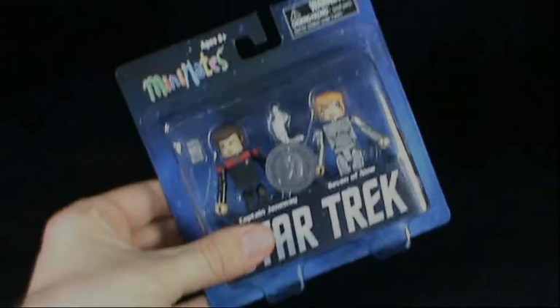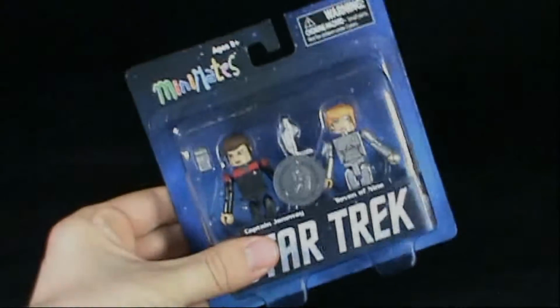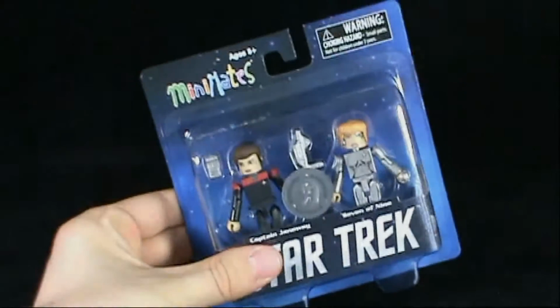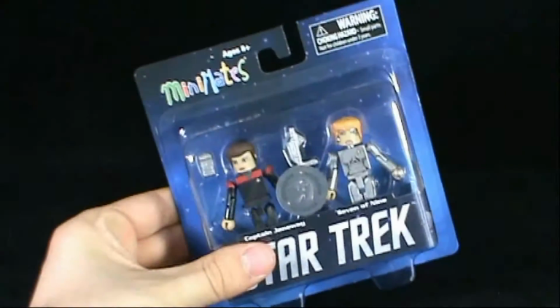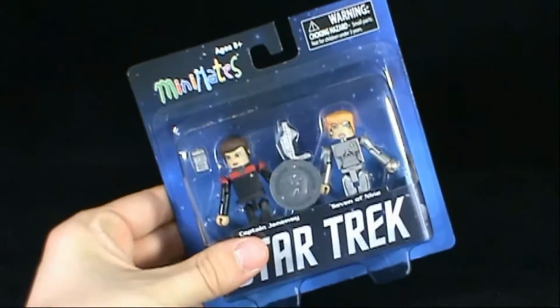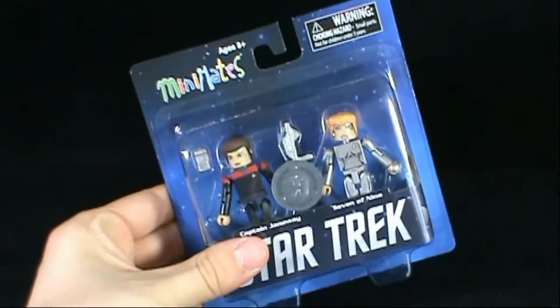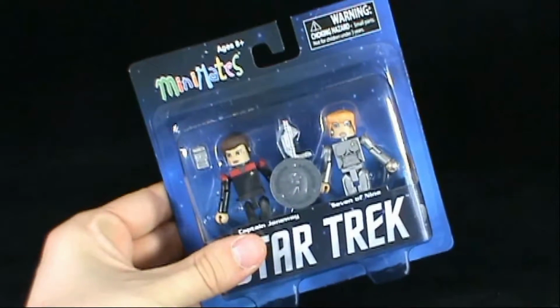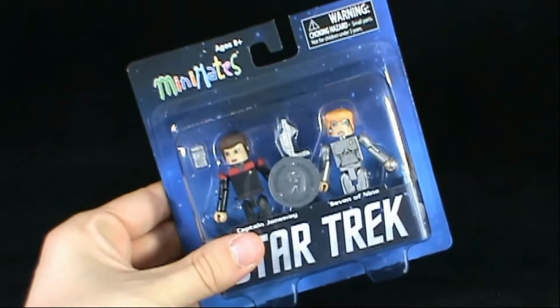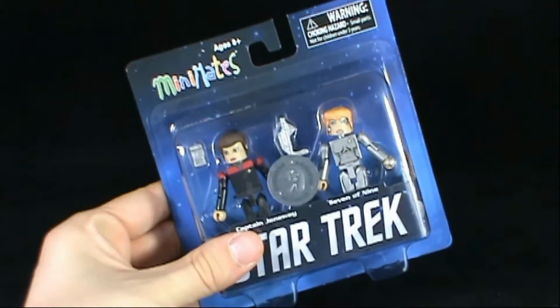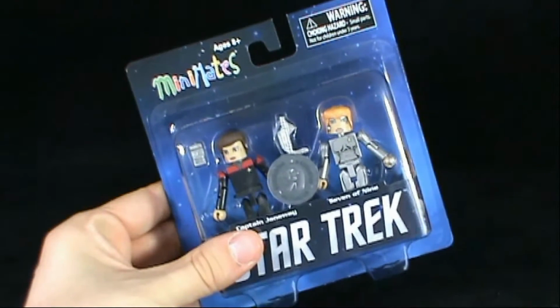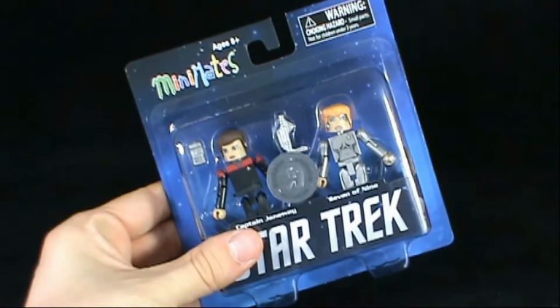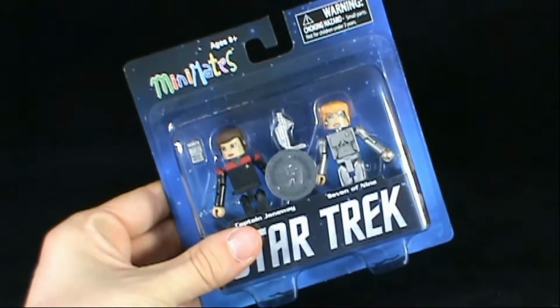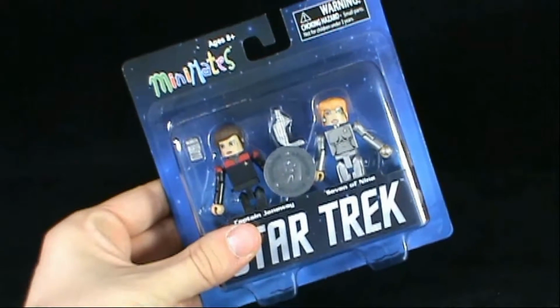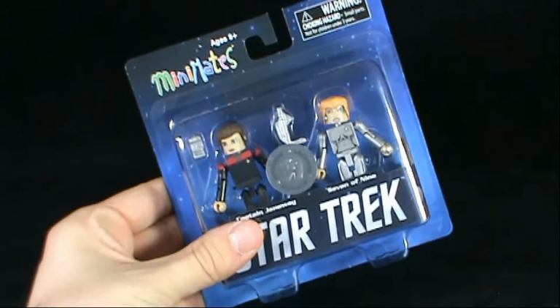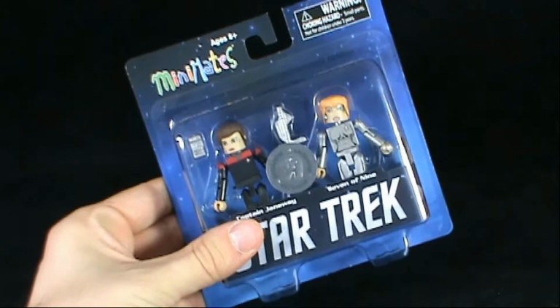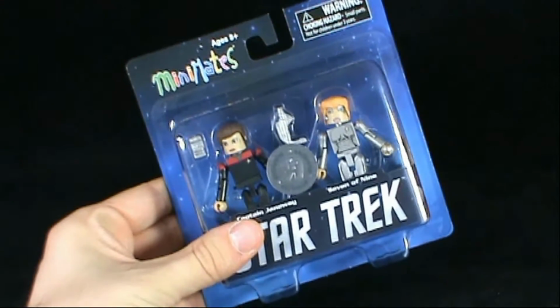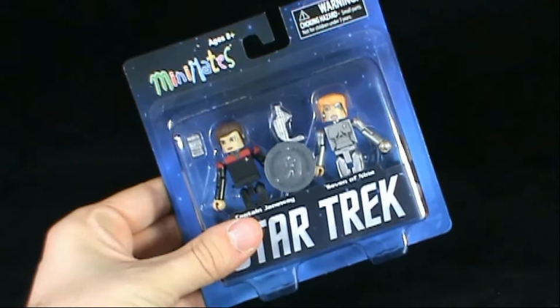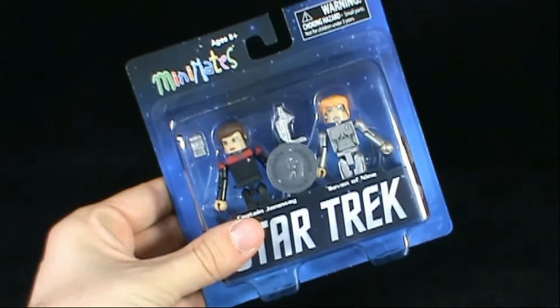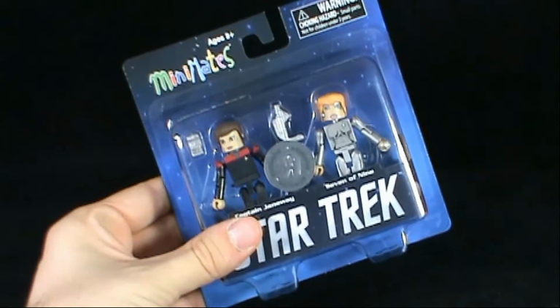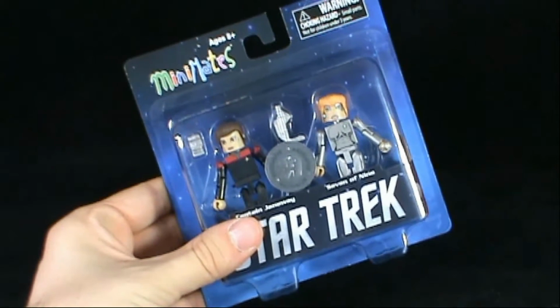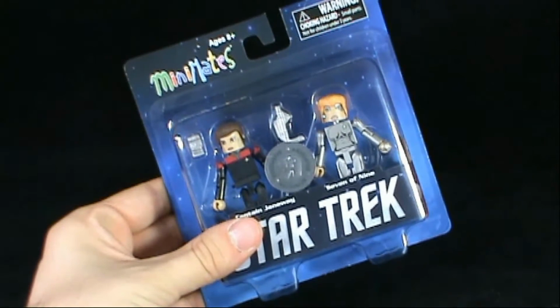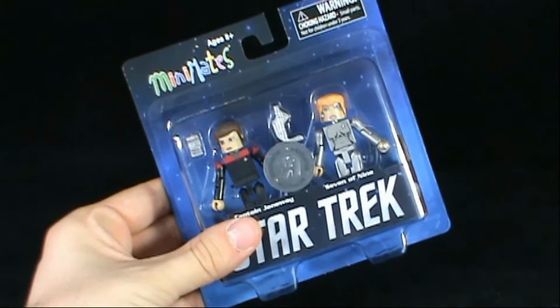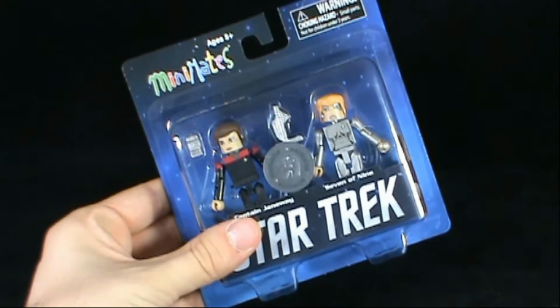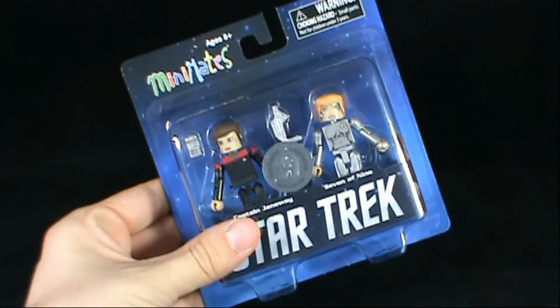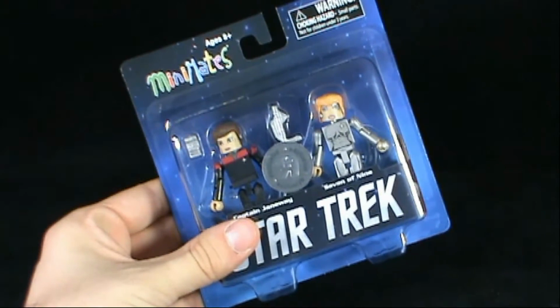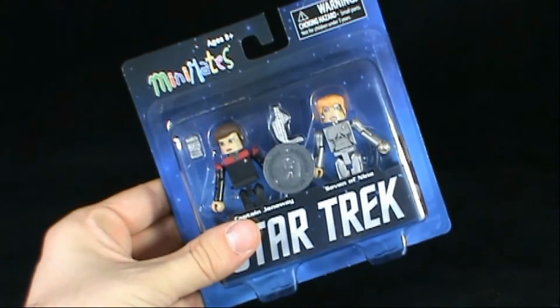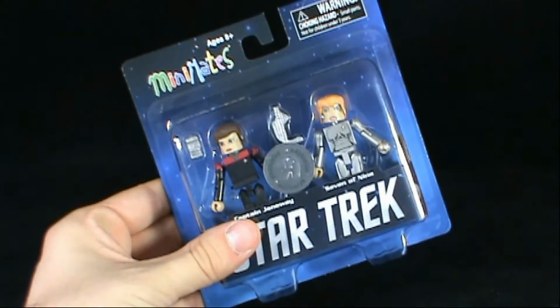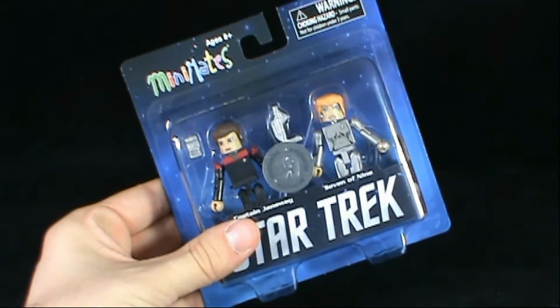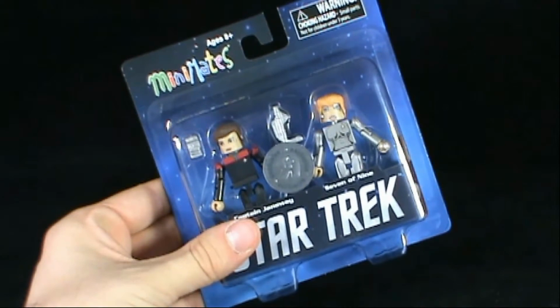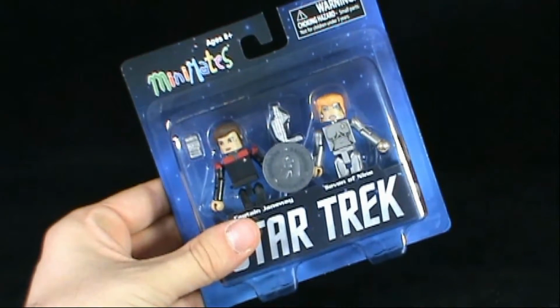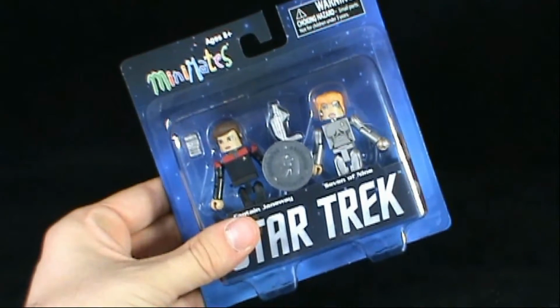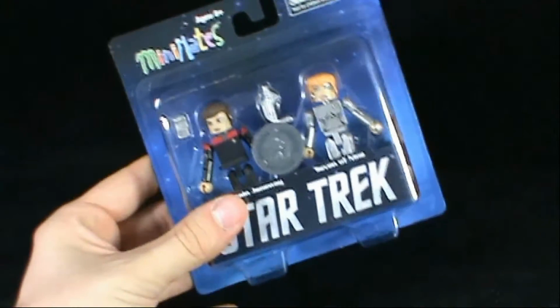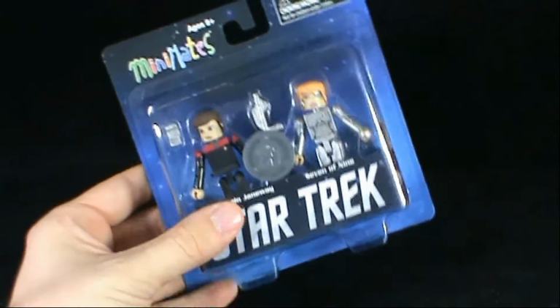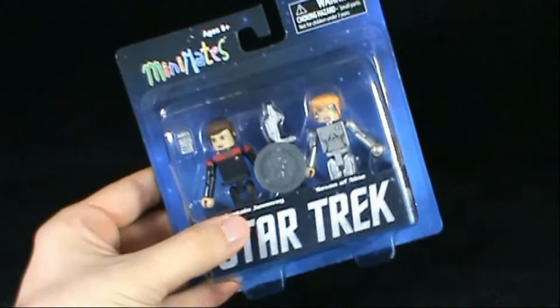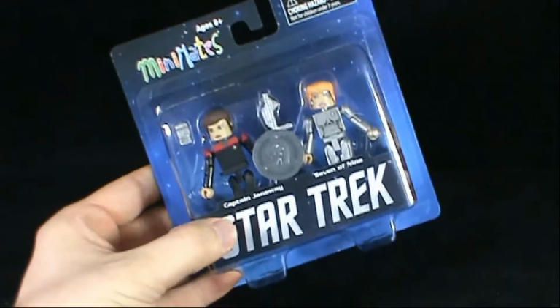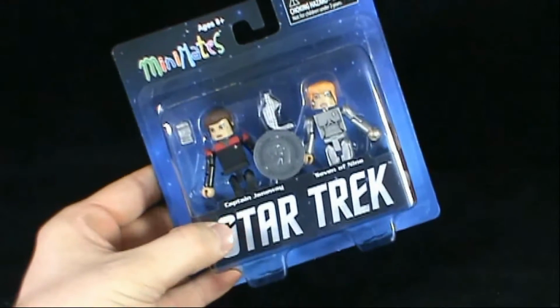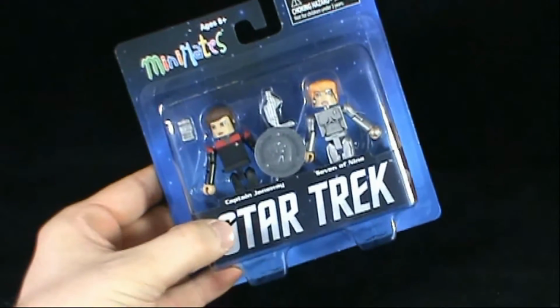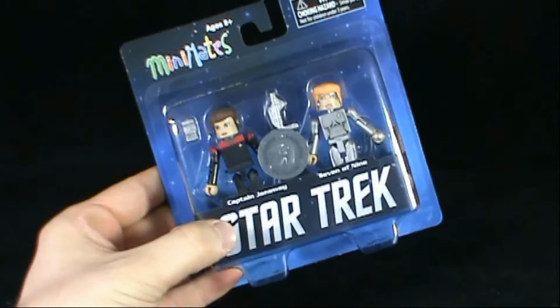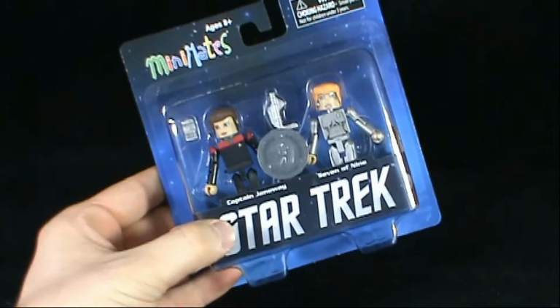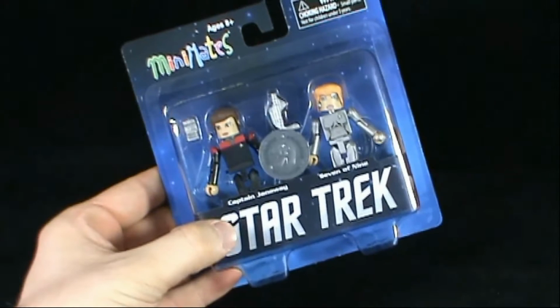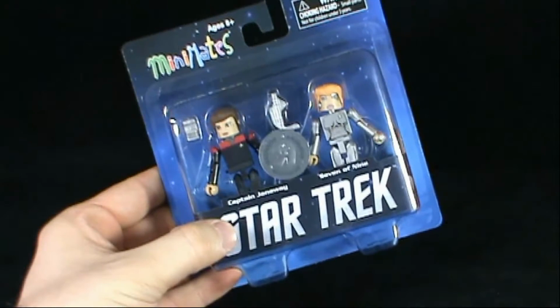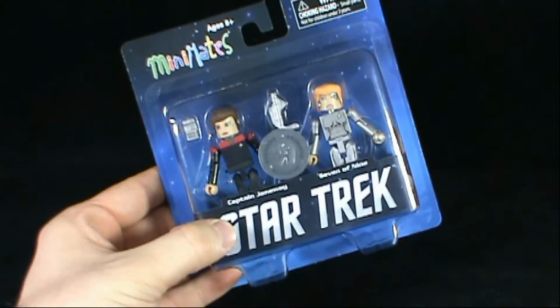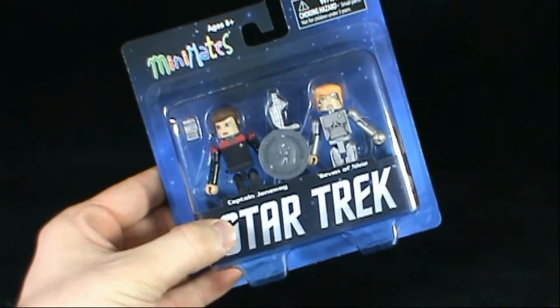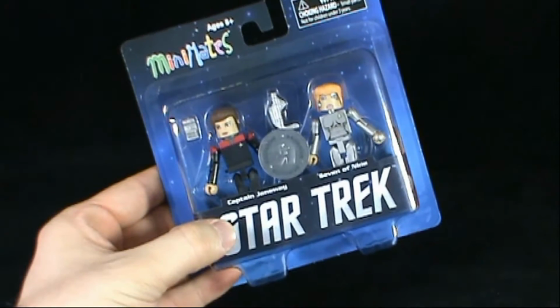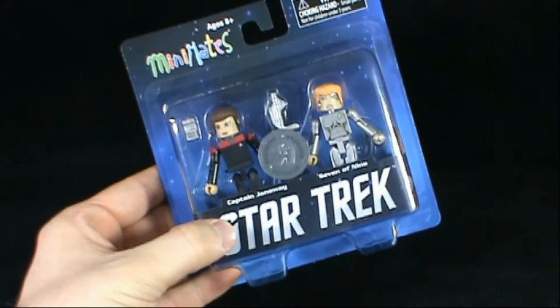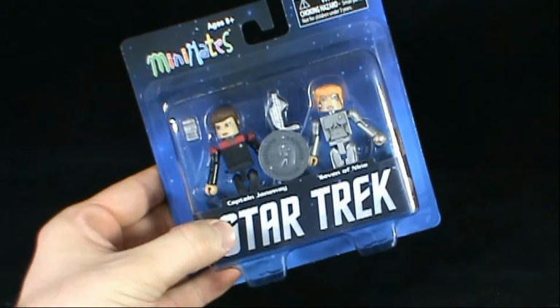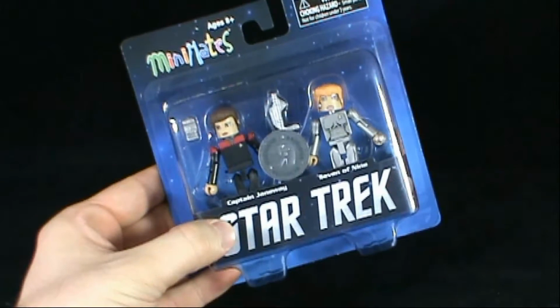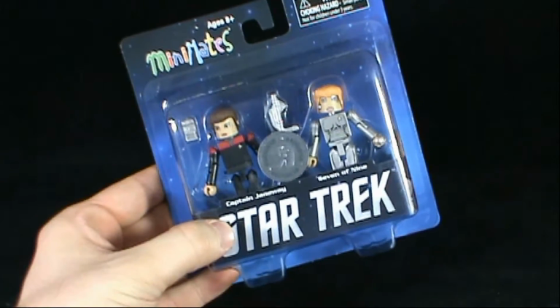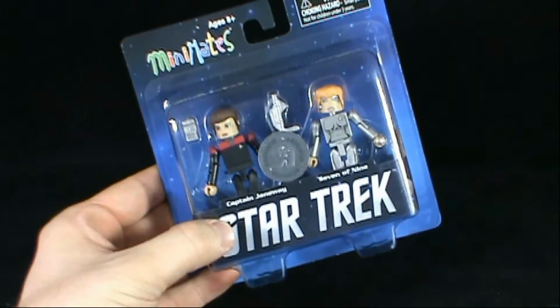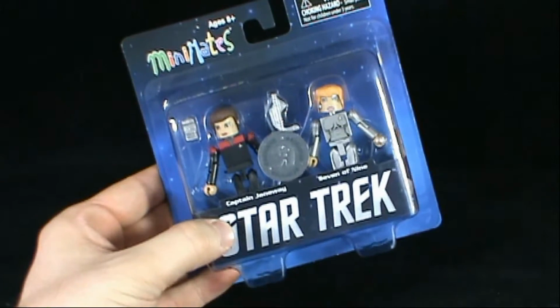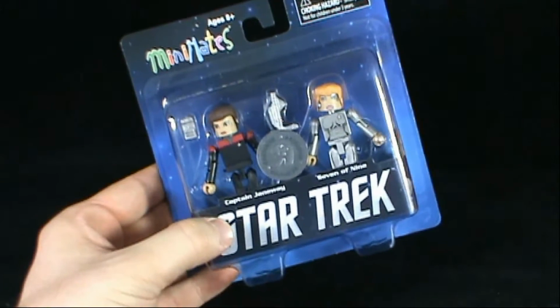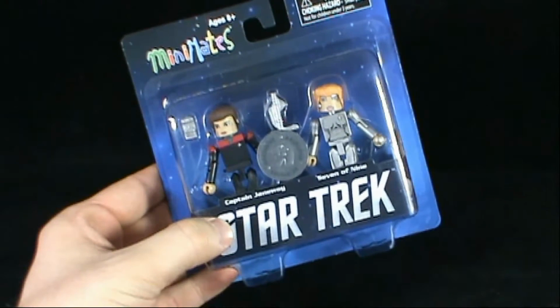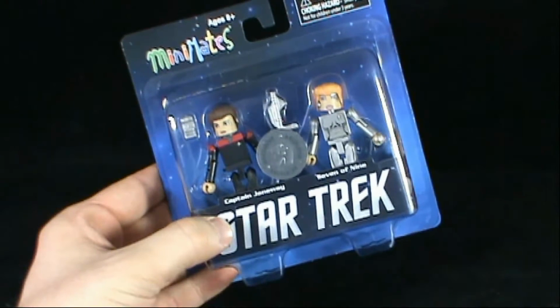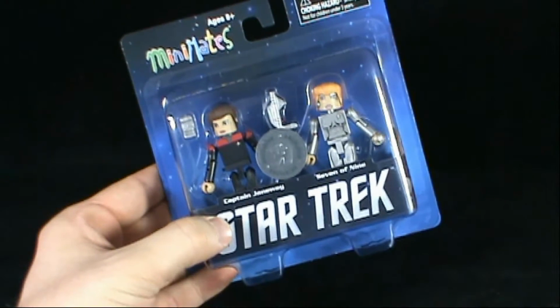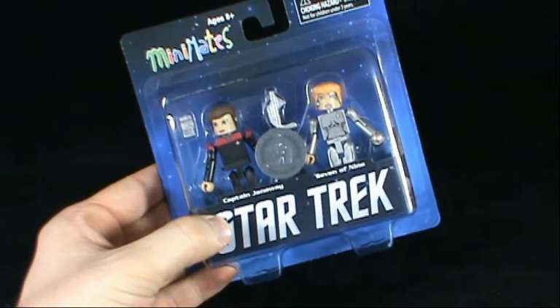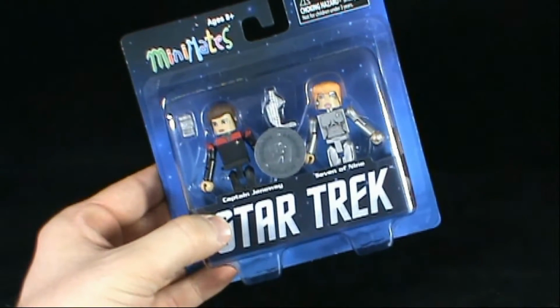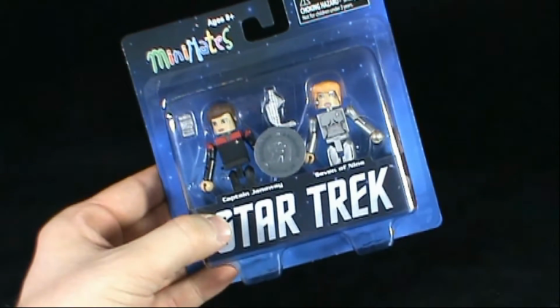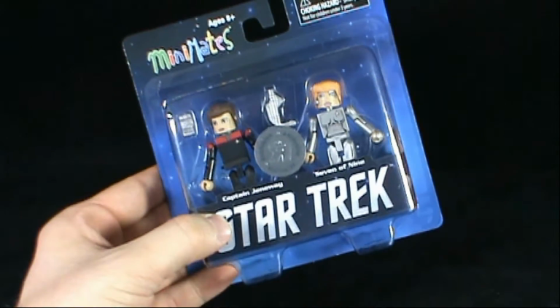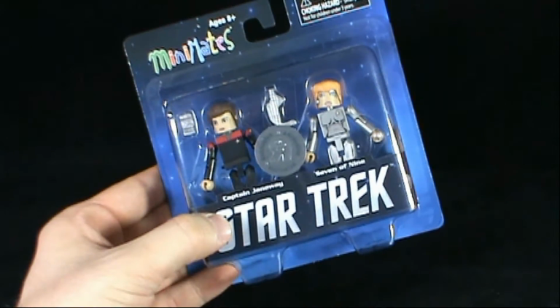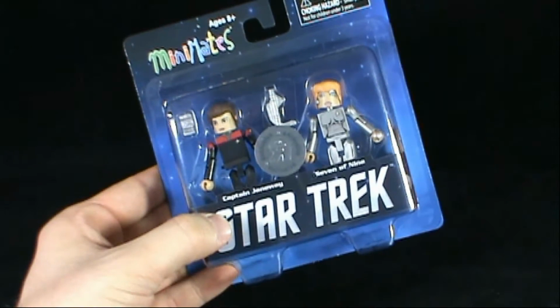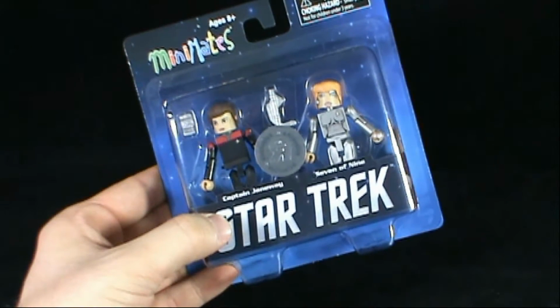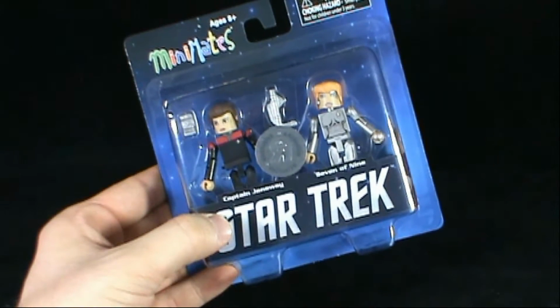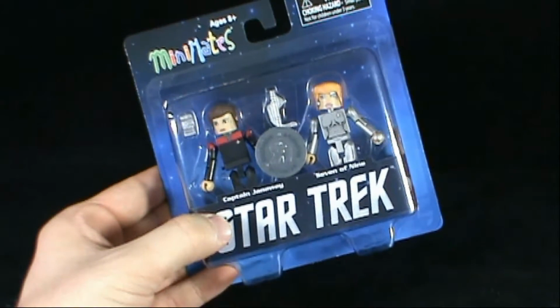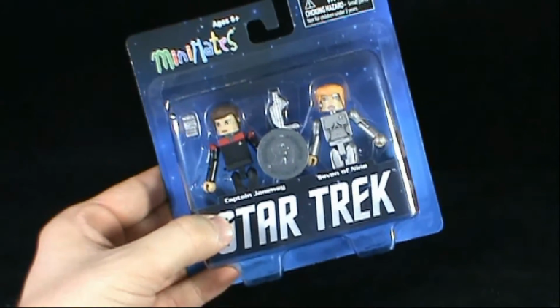Today's collectible spot, we're having a look at the Diamond Select Toys Star Trek Minimates. We're looking at Captain Janeway and Seven of Nine.